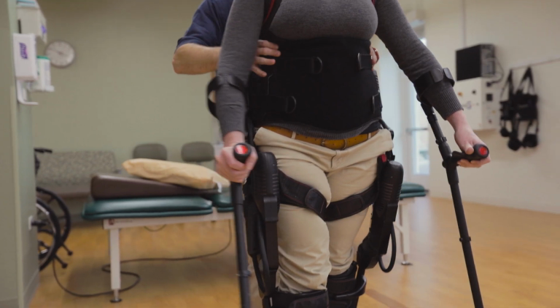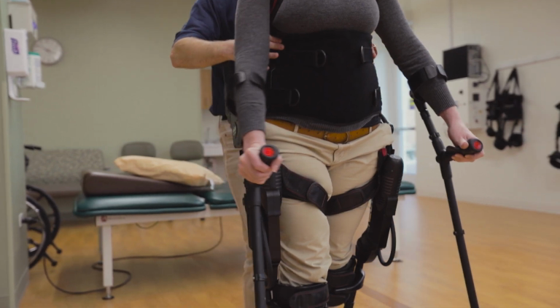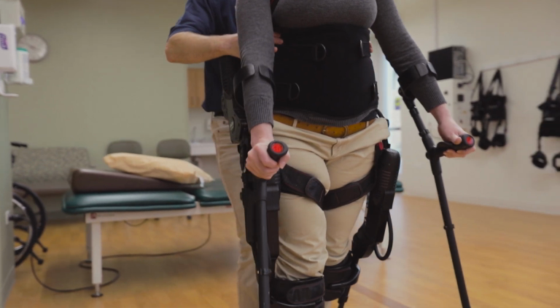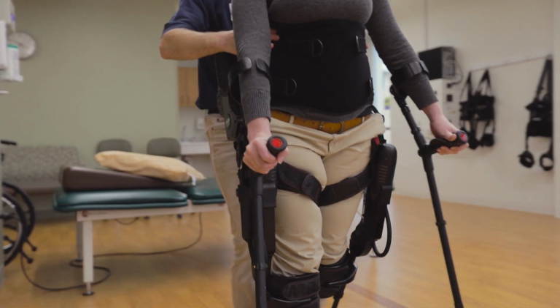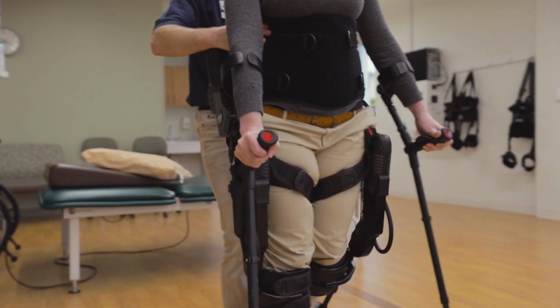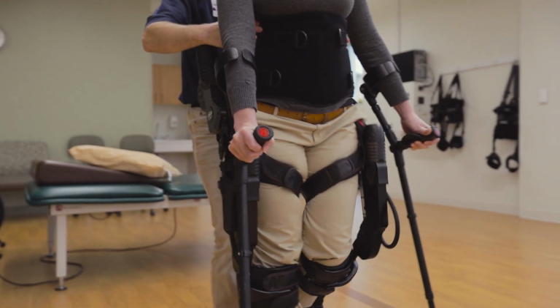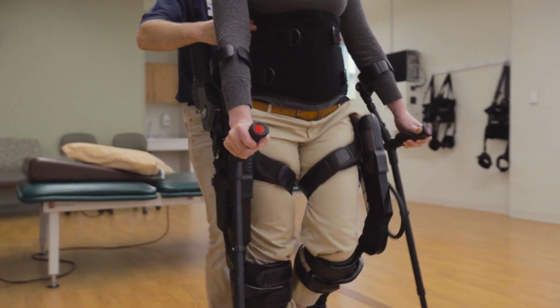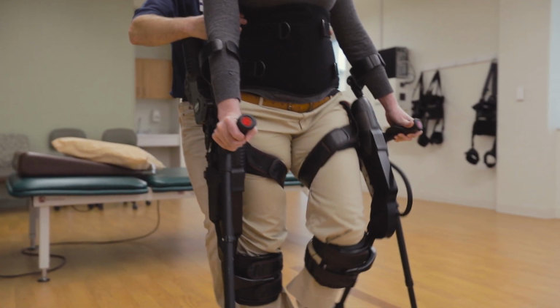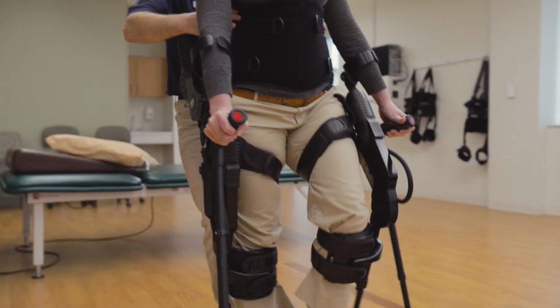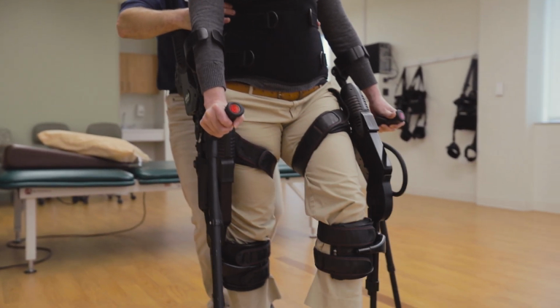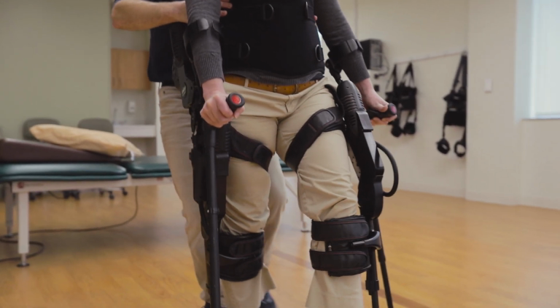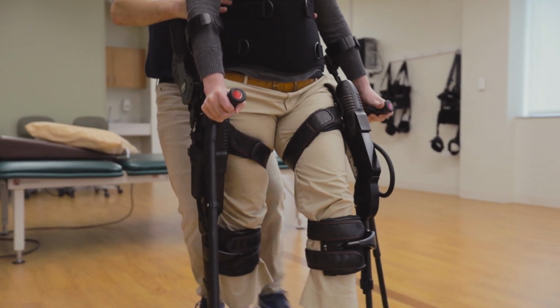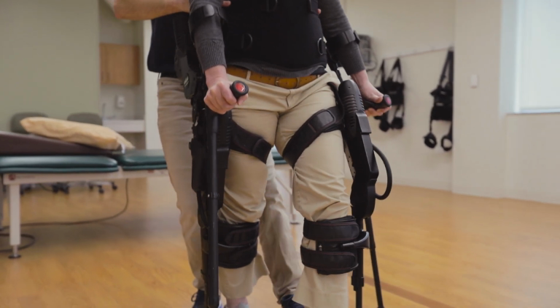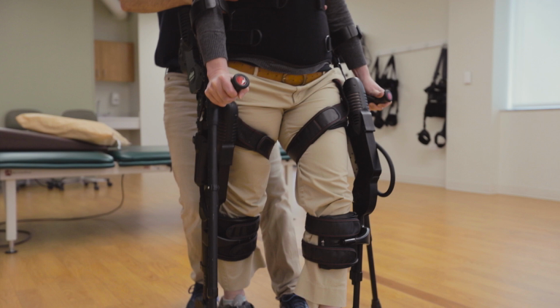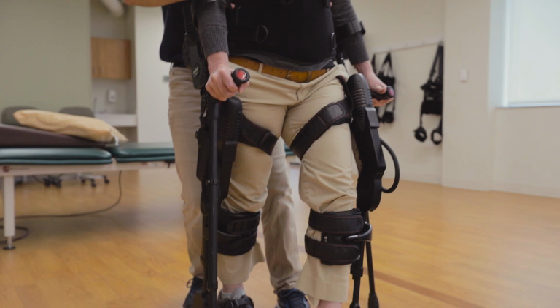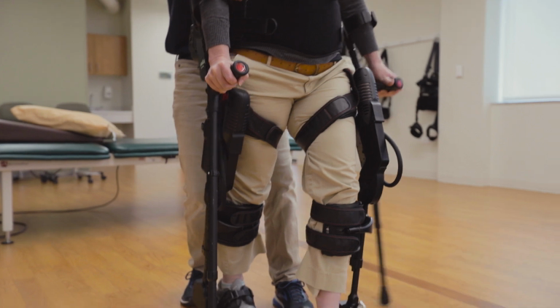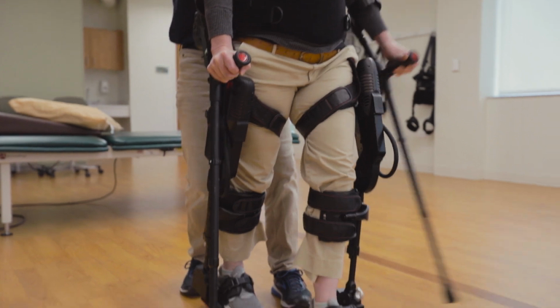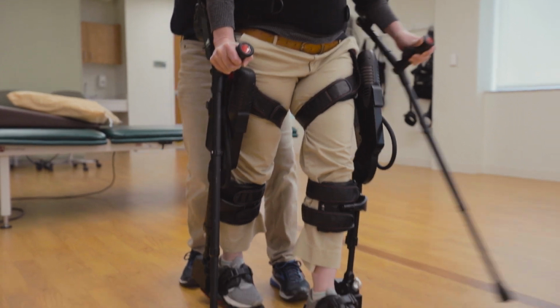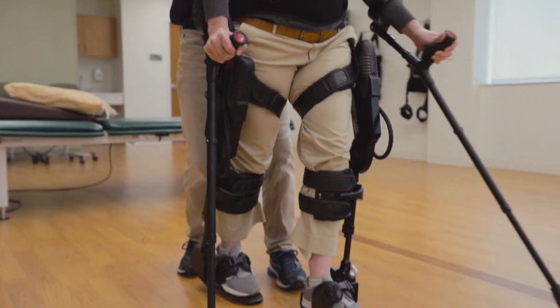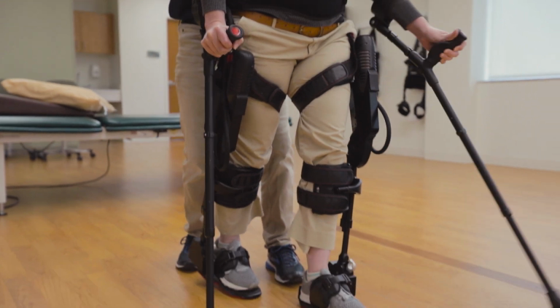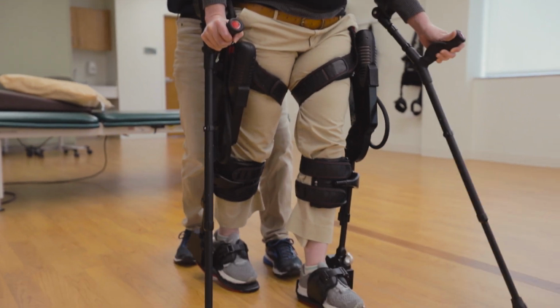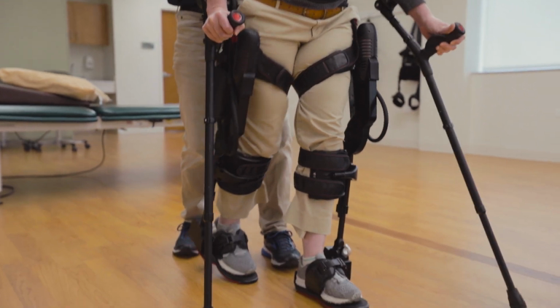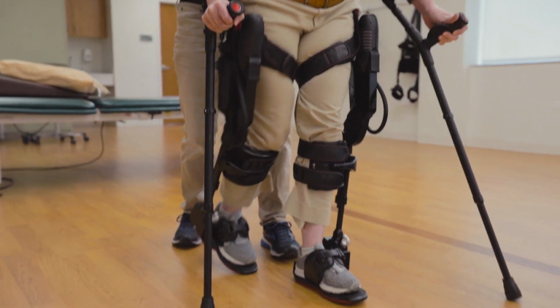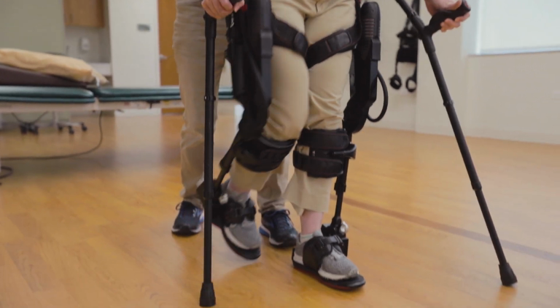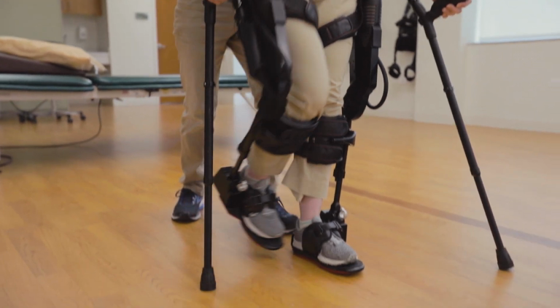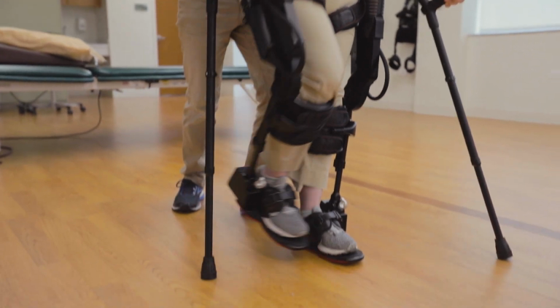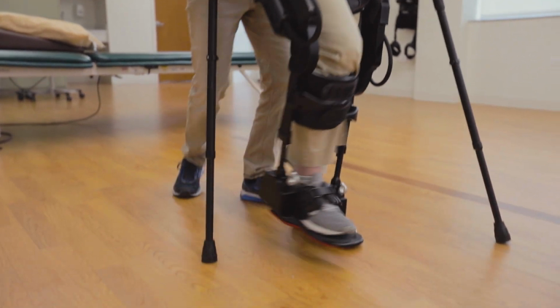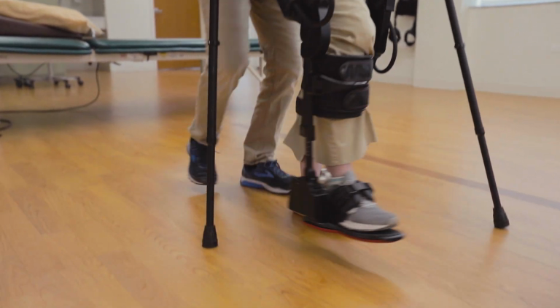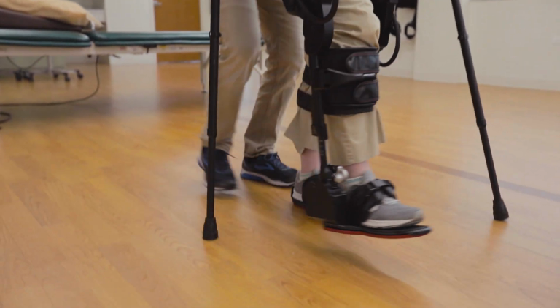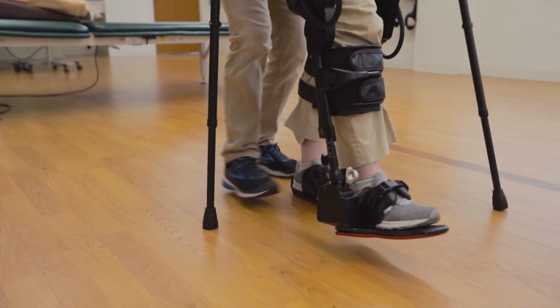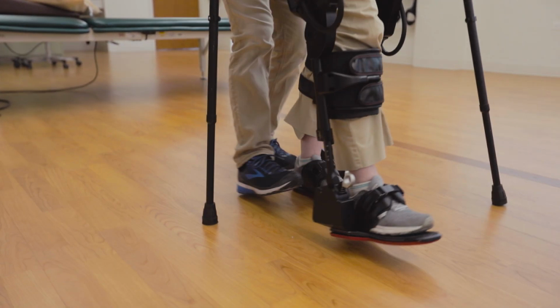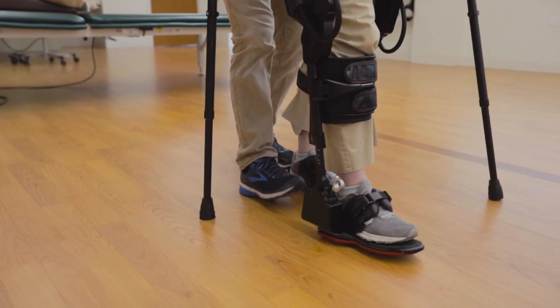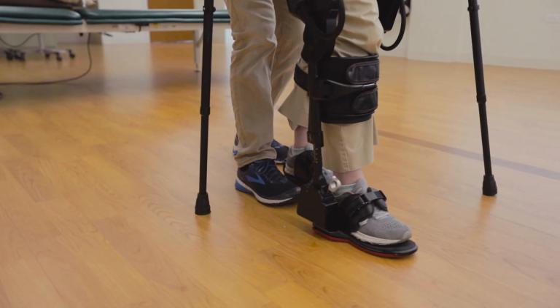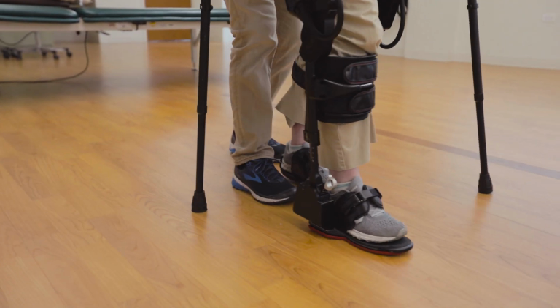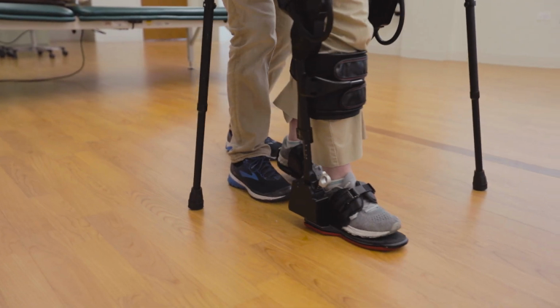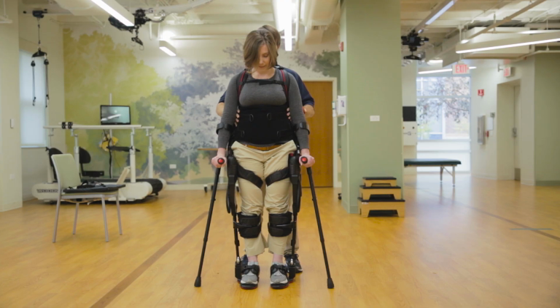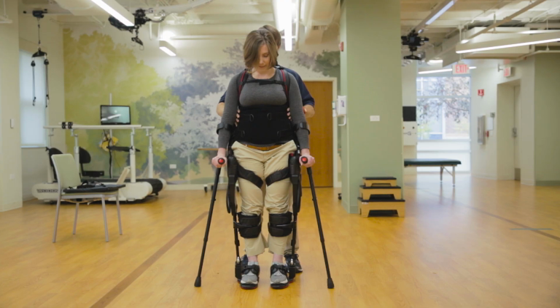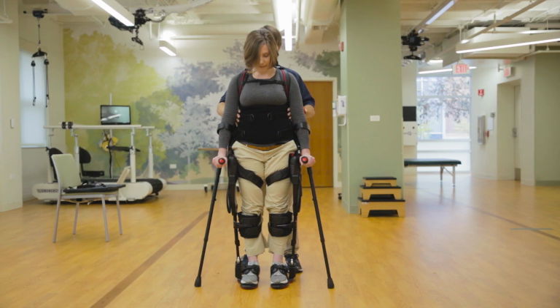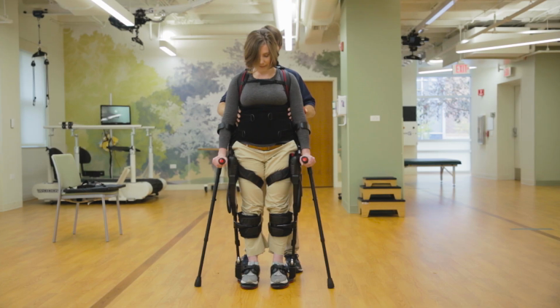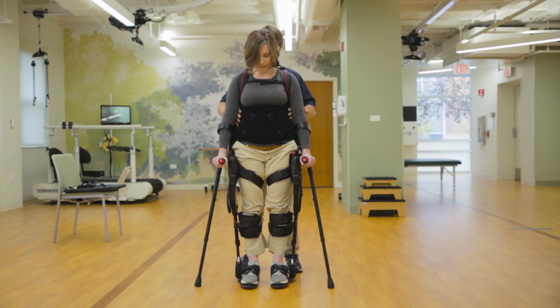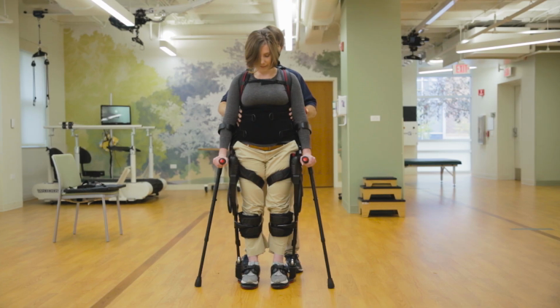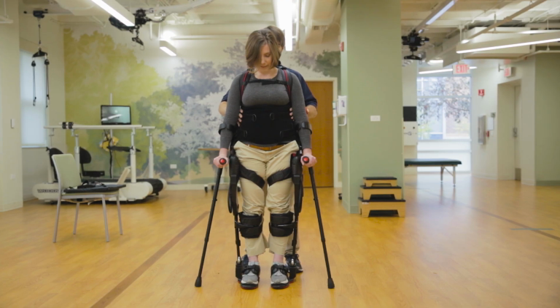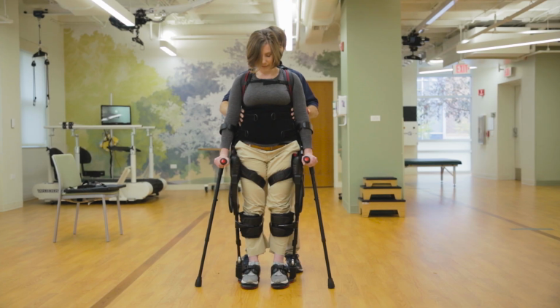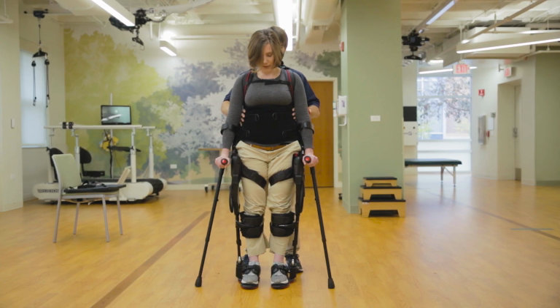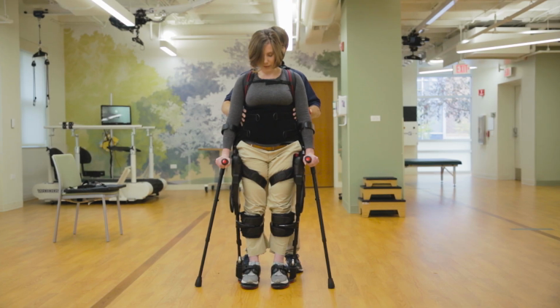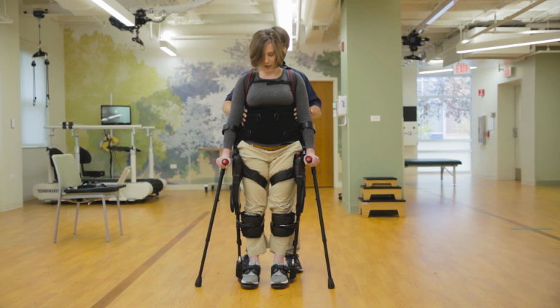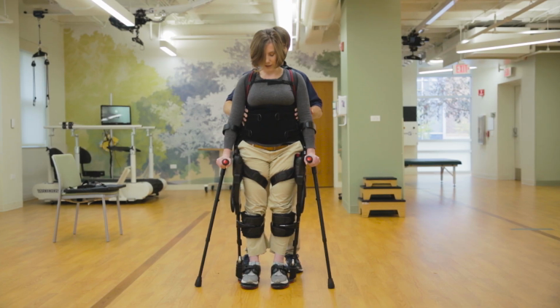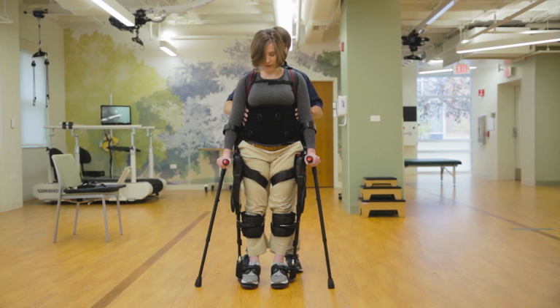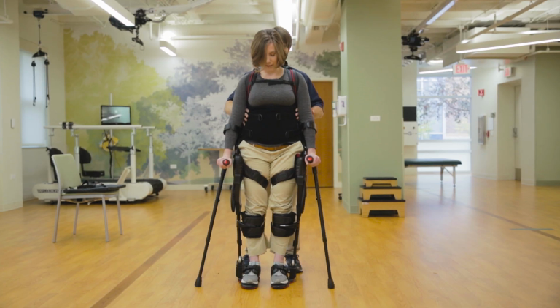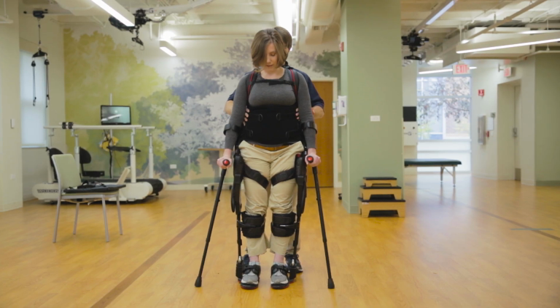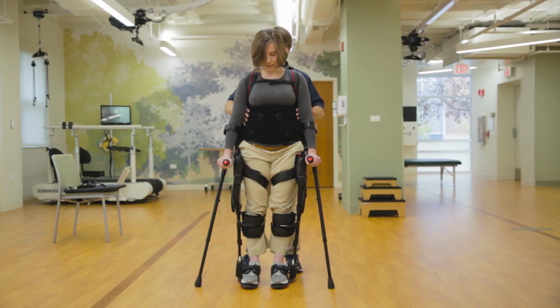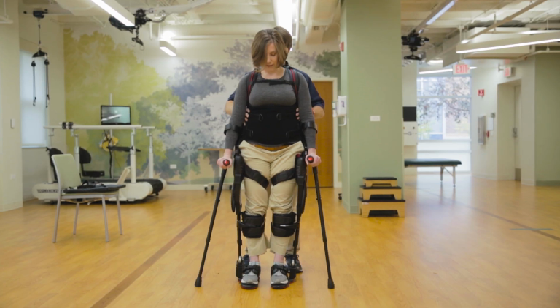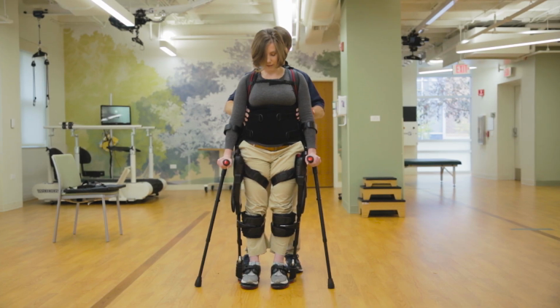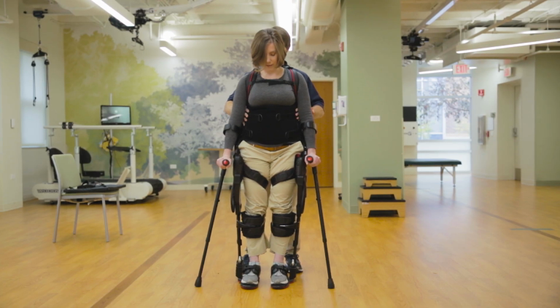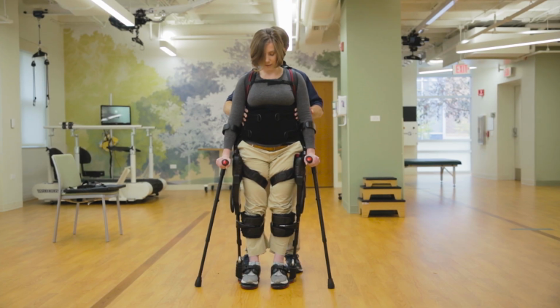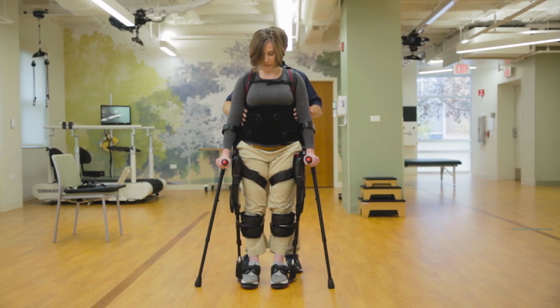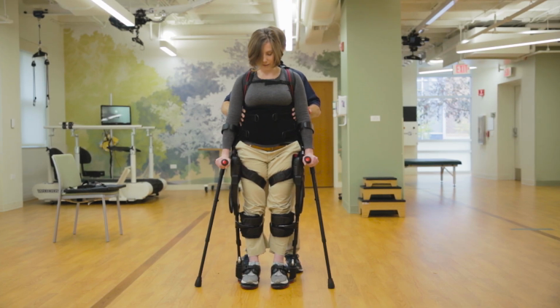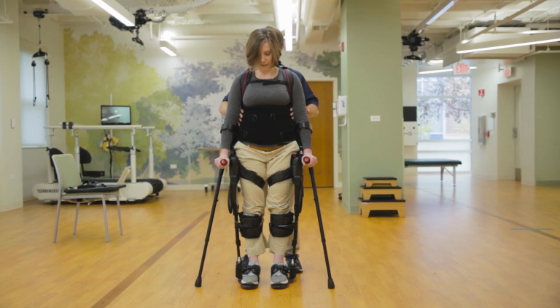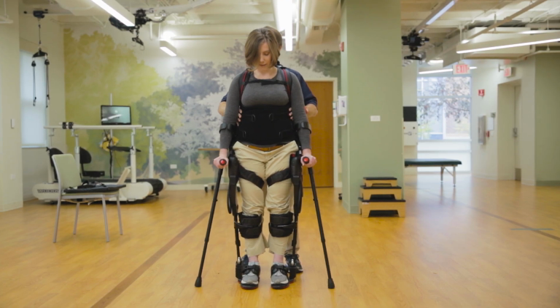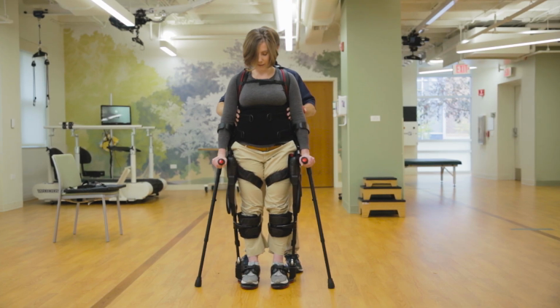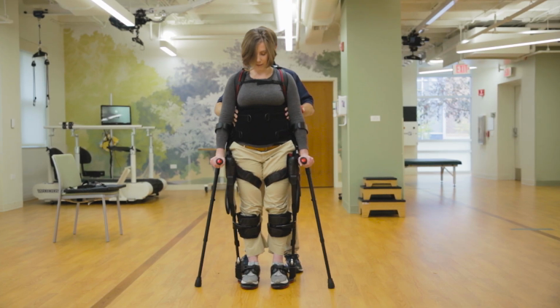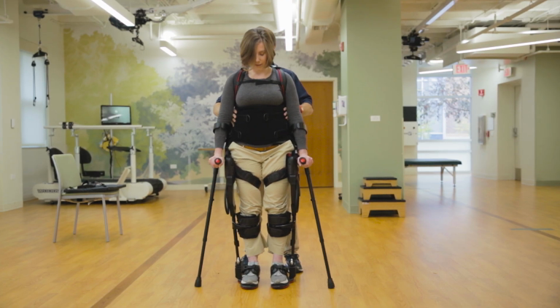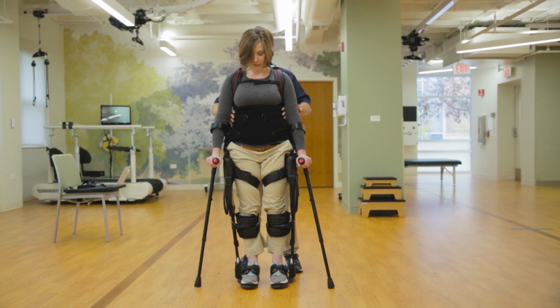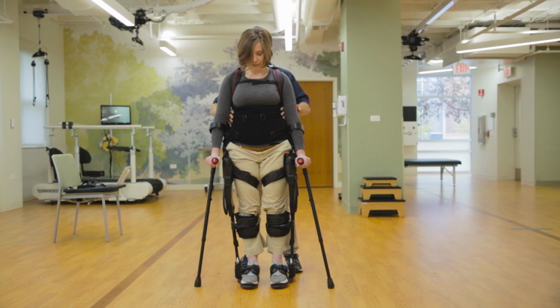The exo has also been shown to aid in improving bone density and increasing core stability and circulation. Thank you for your attention!